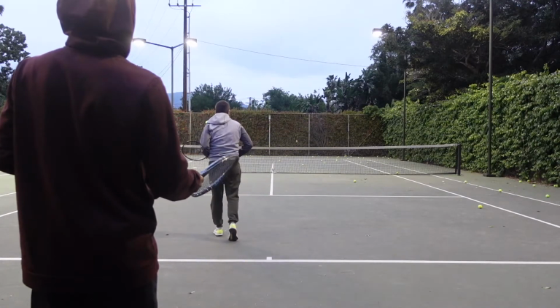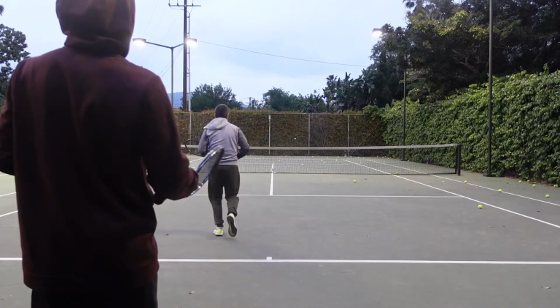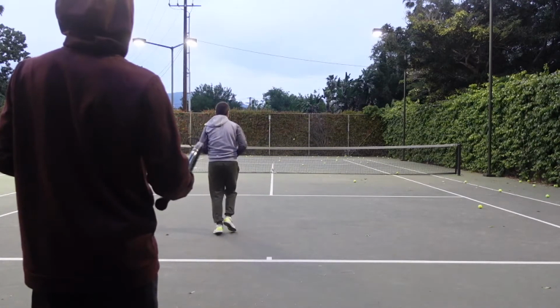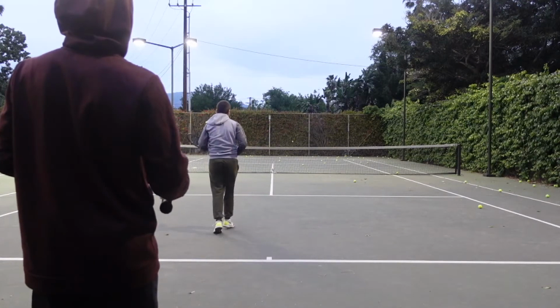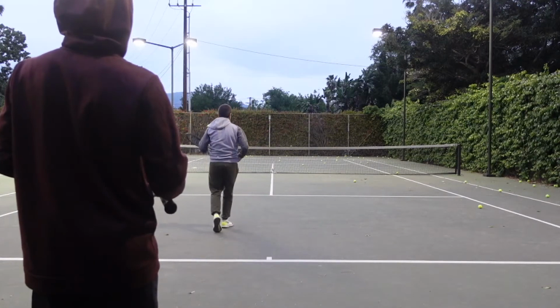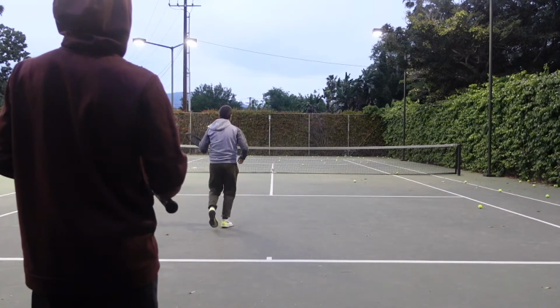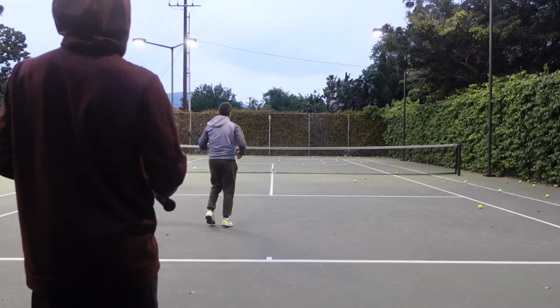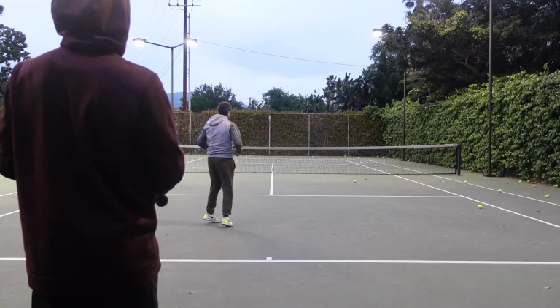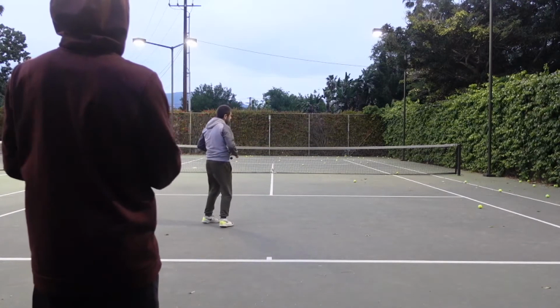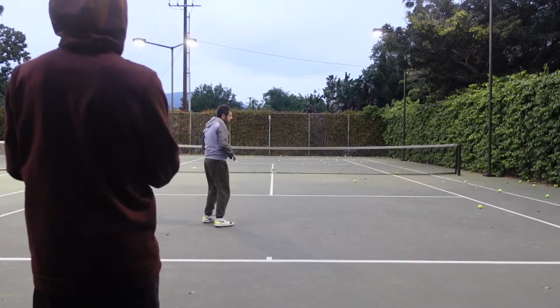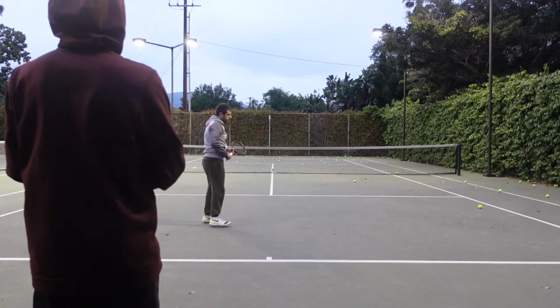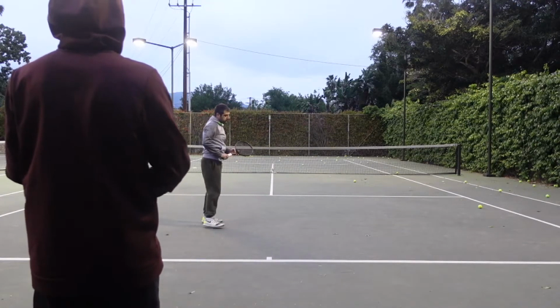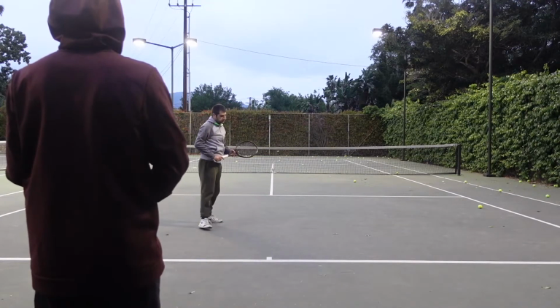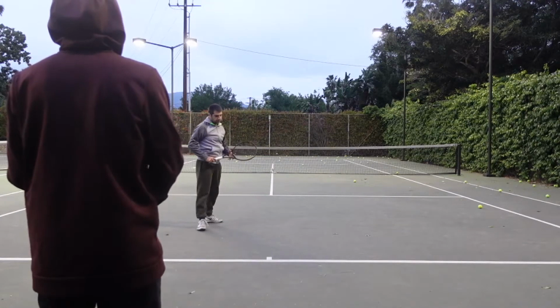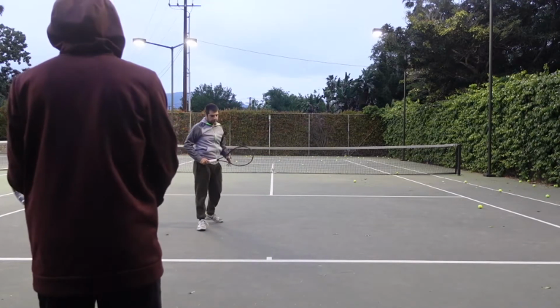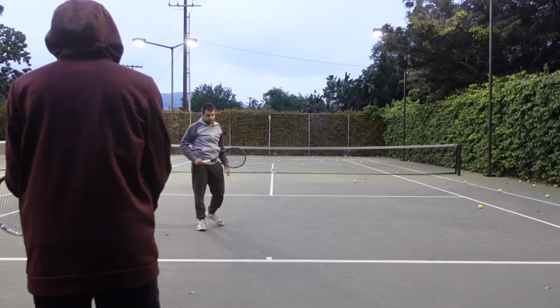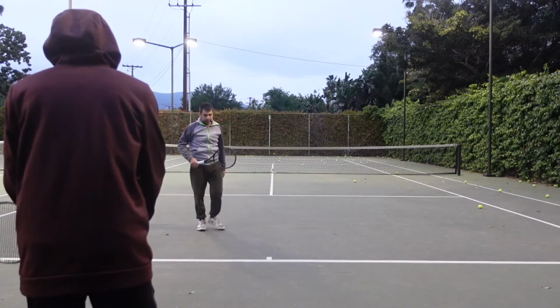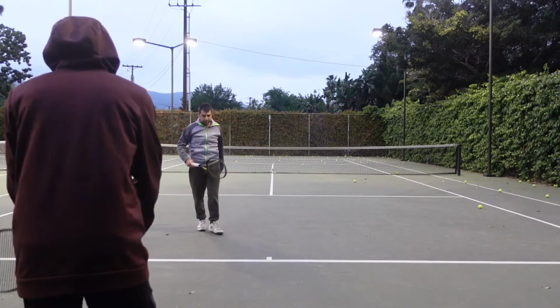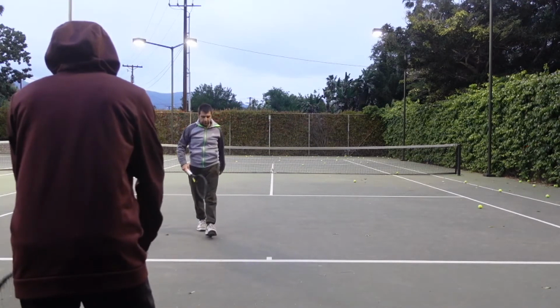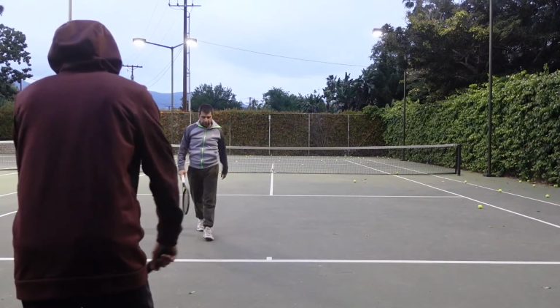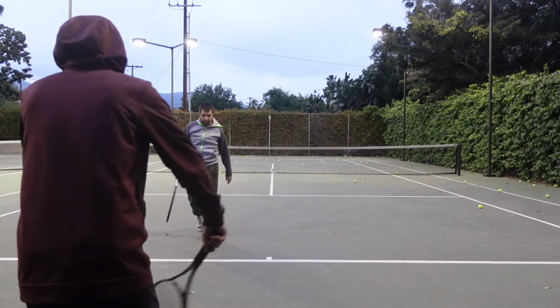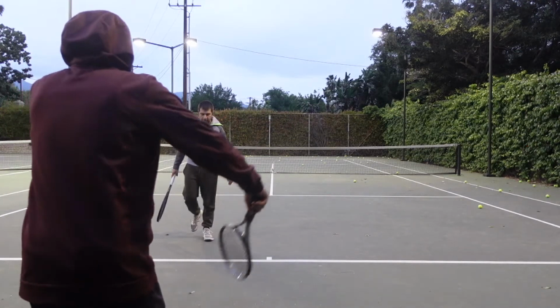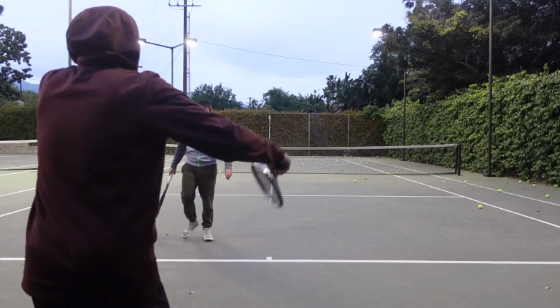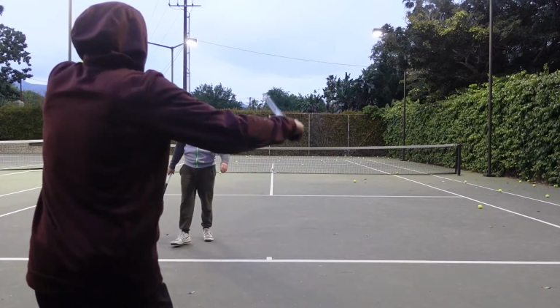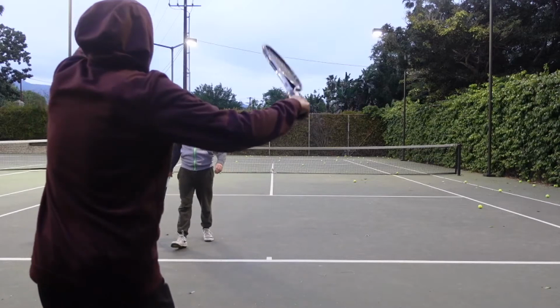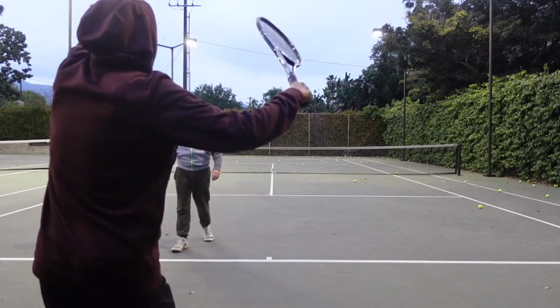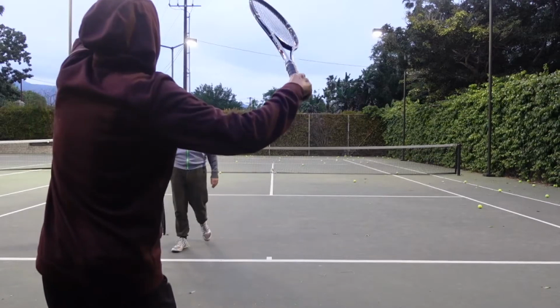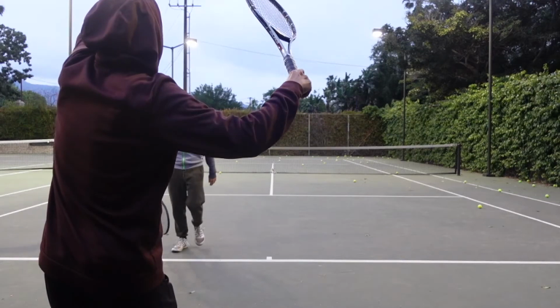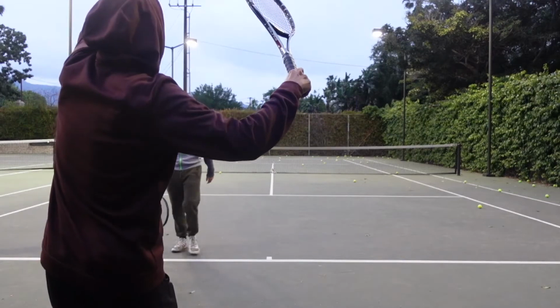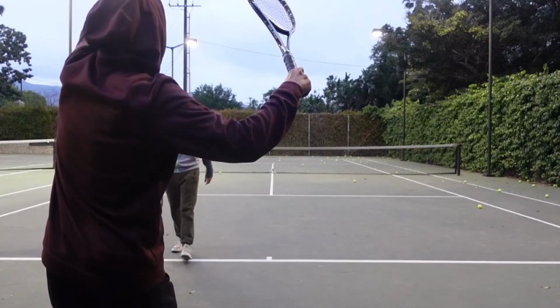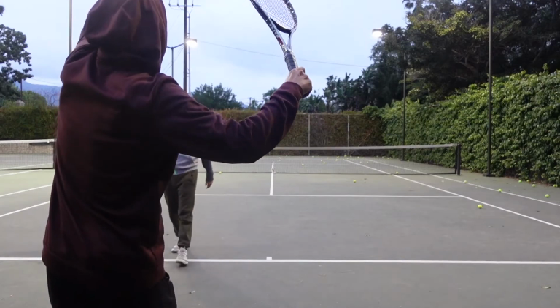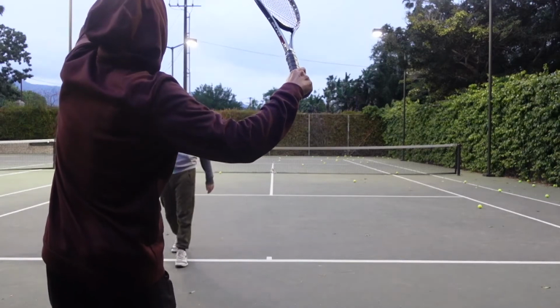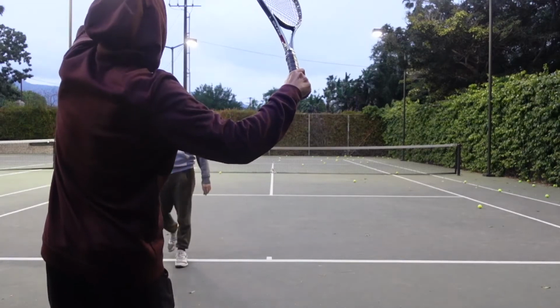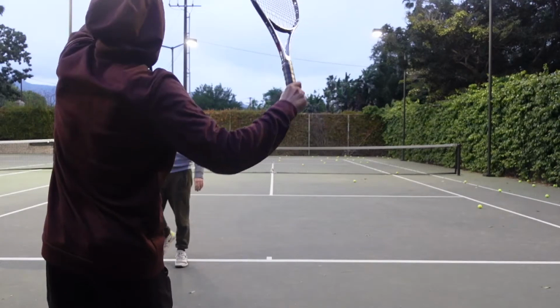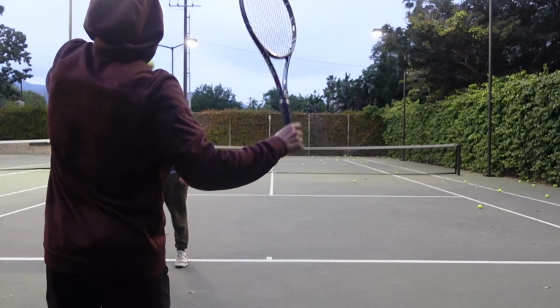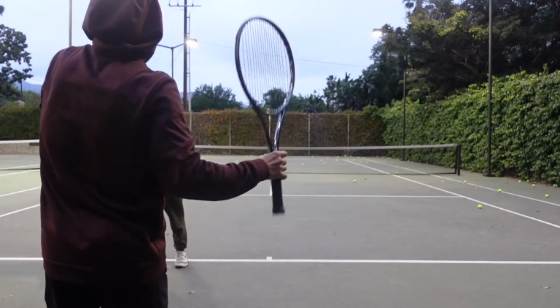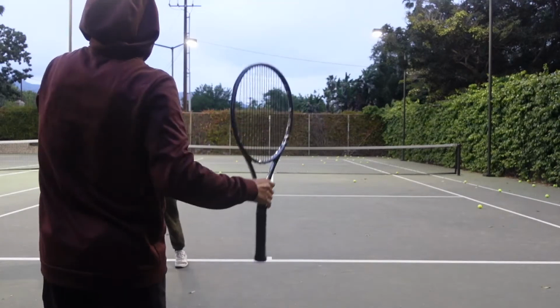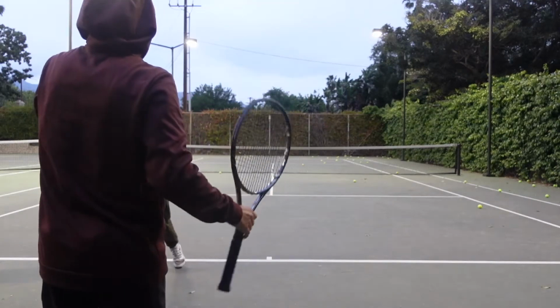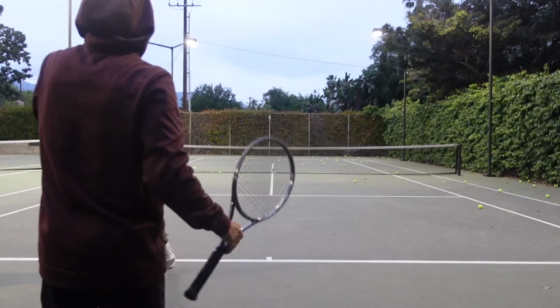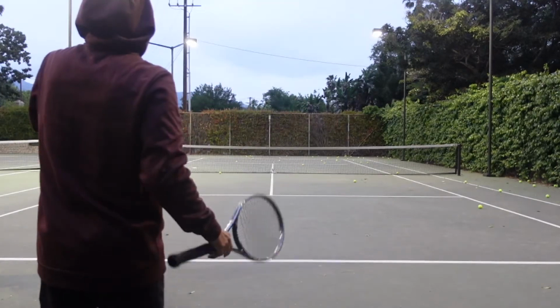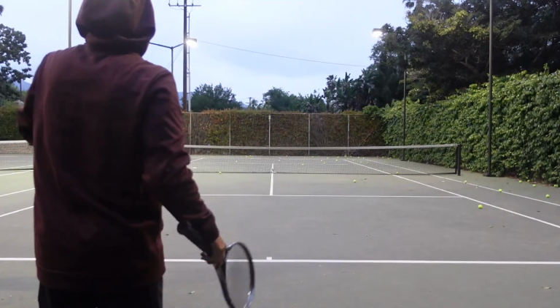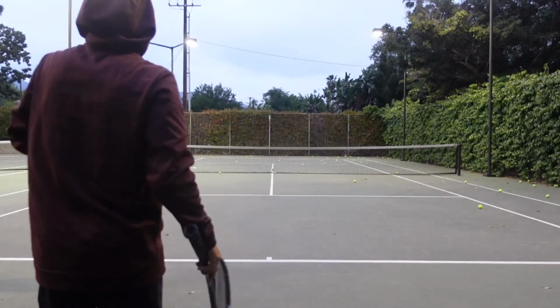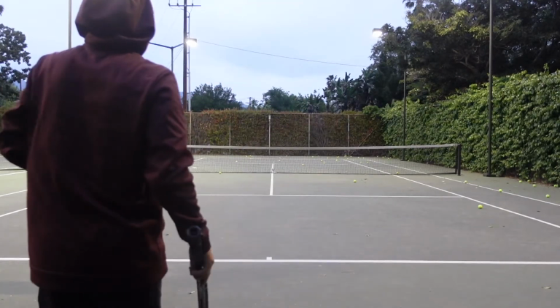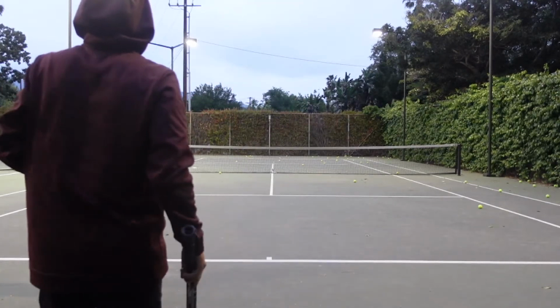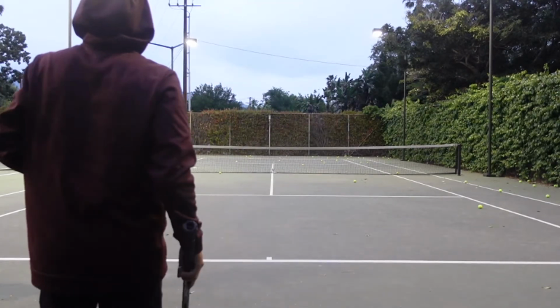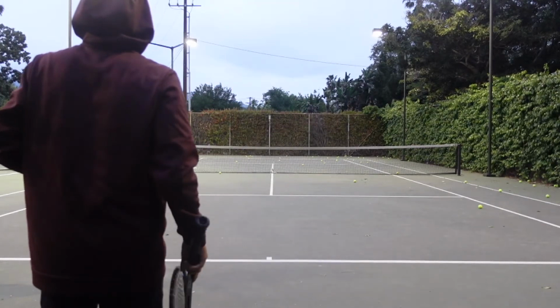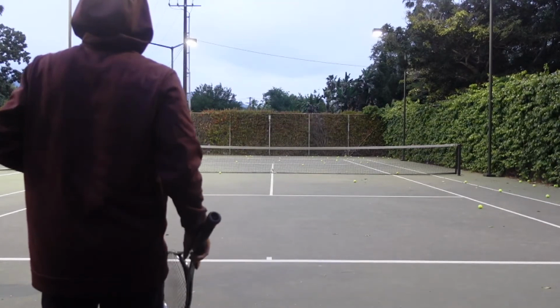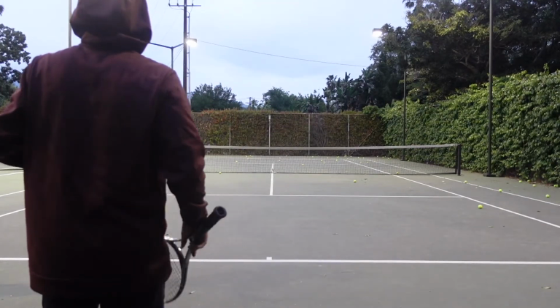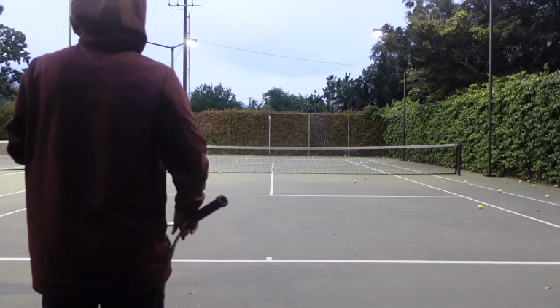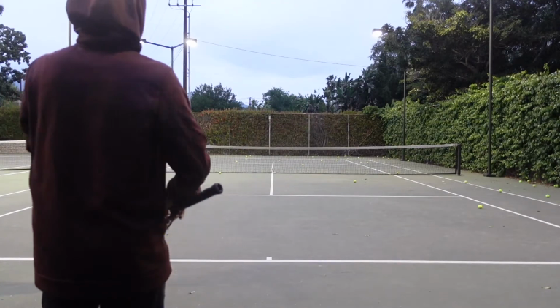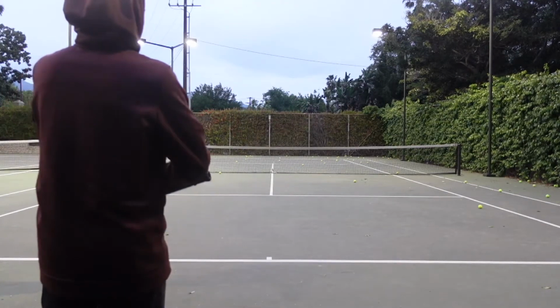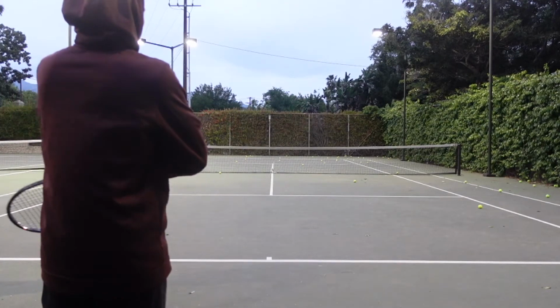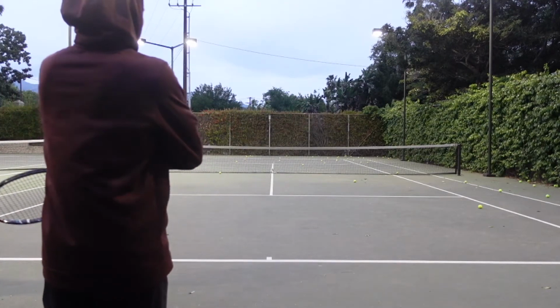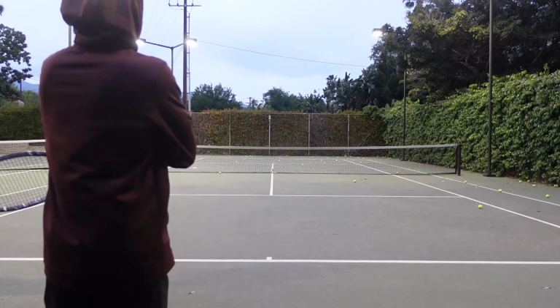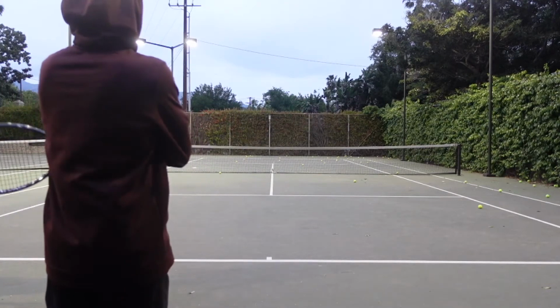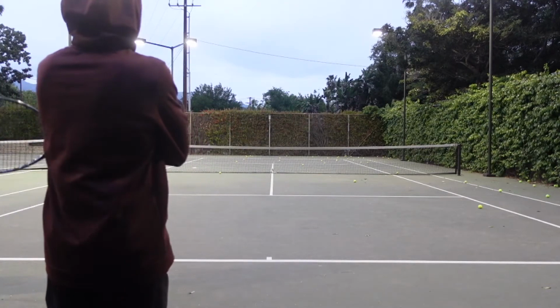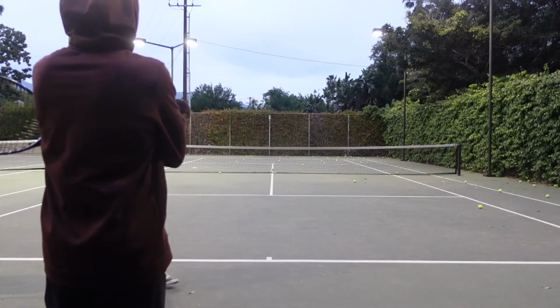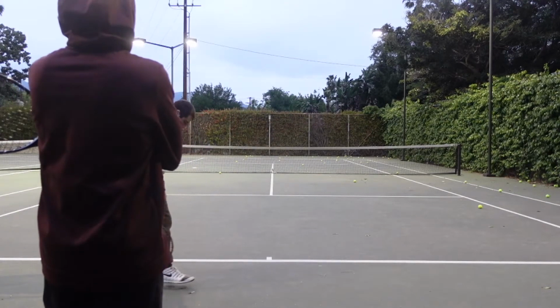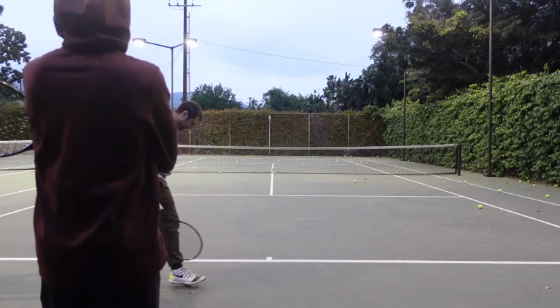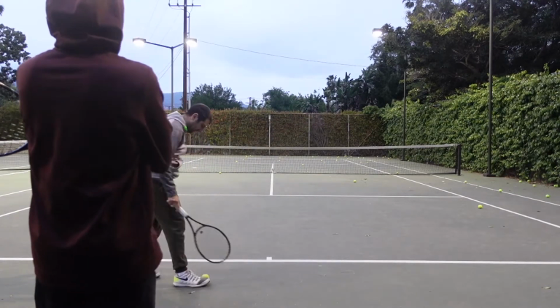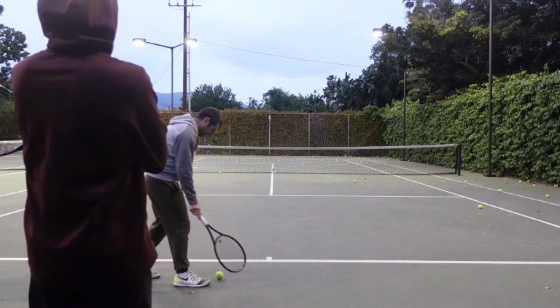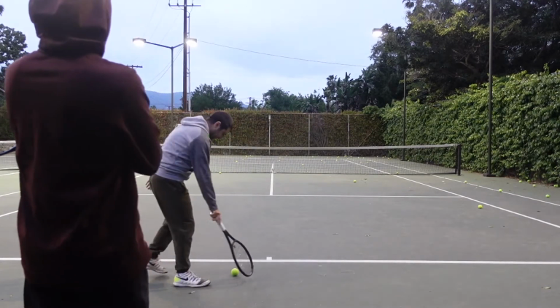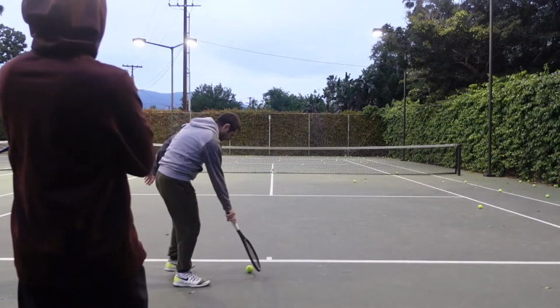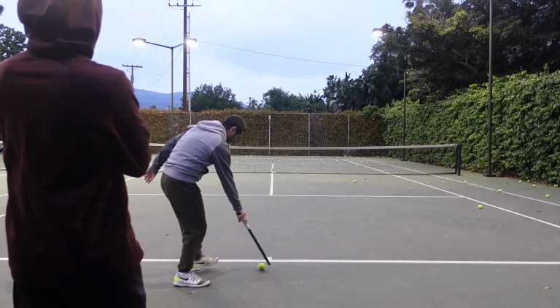That's pretty good, it kind of looks like Agassi. He's half Armenian, so... Yeah, there you go.